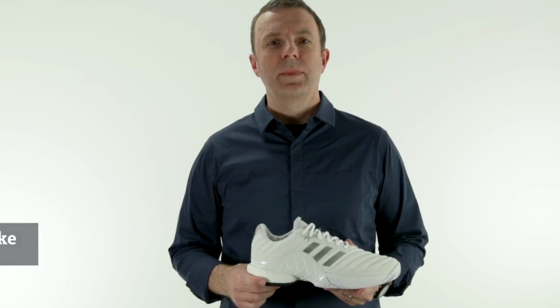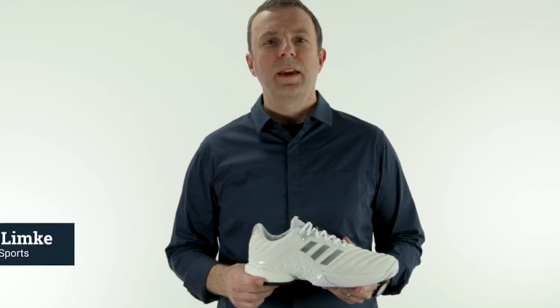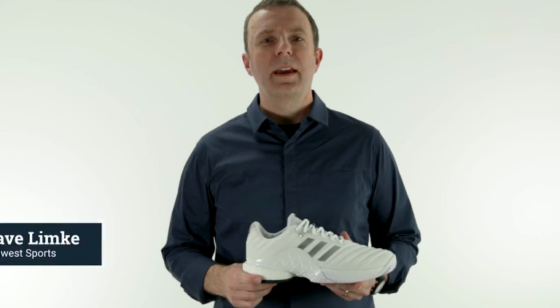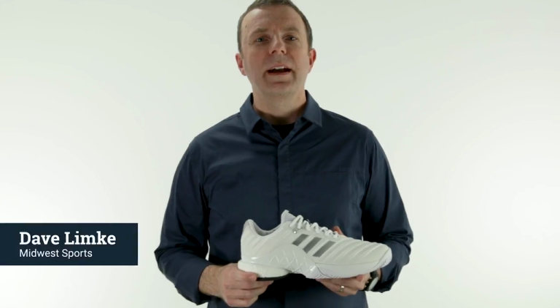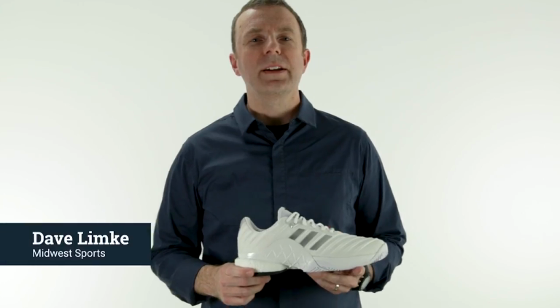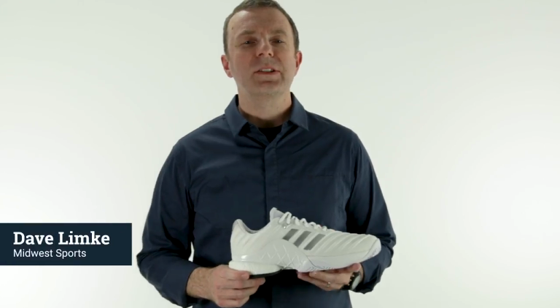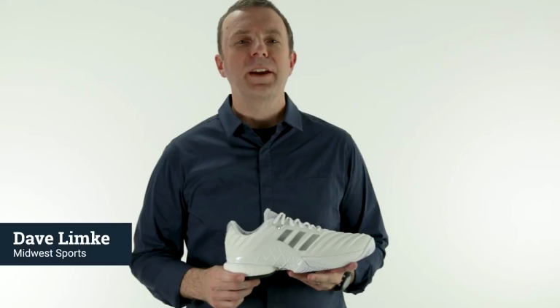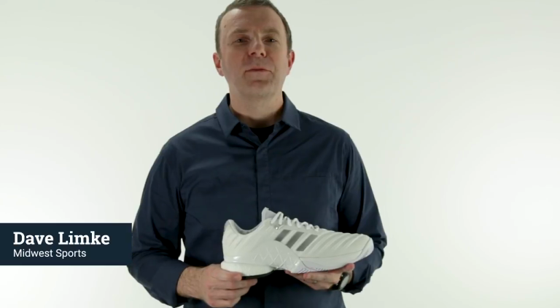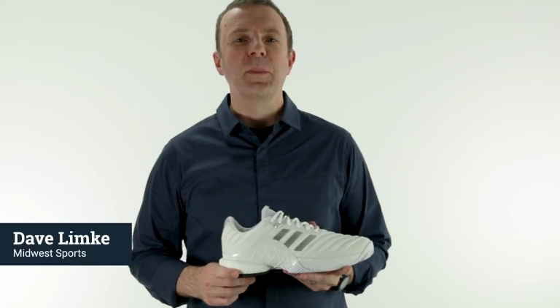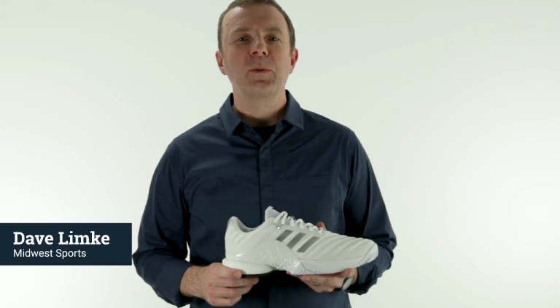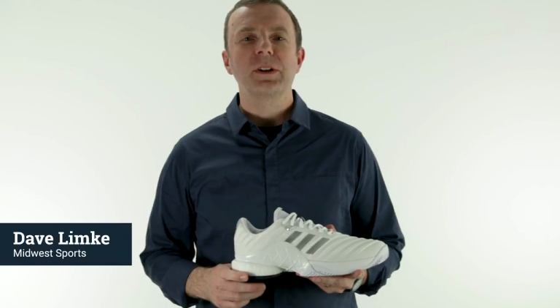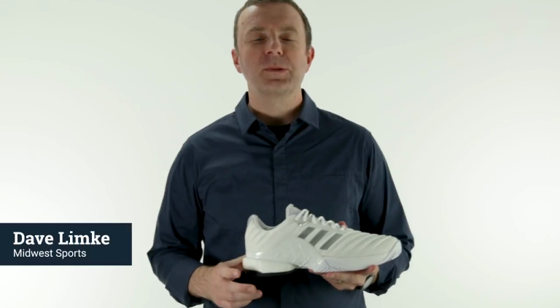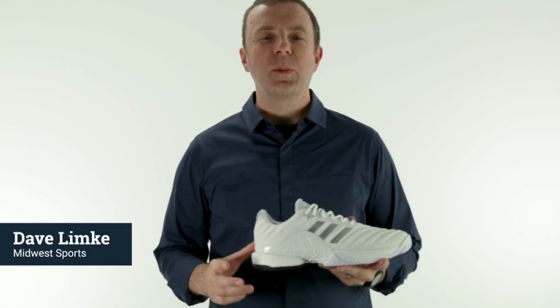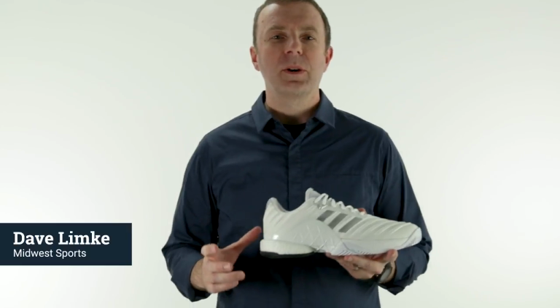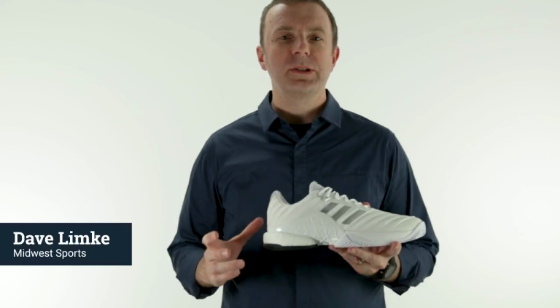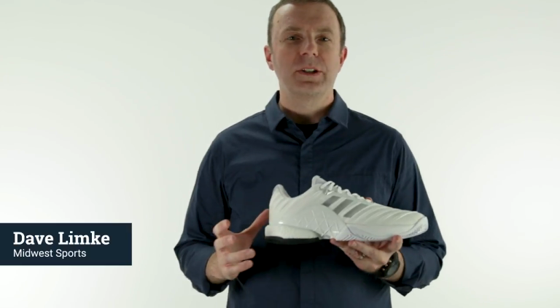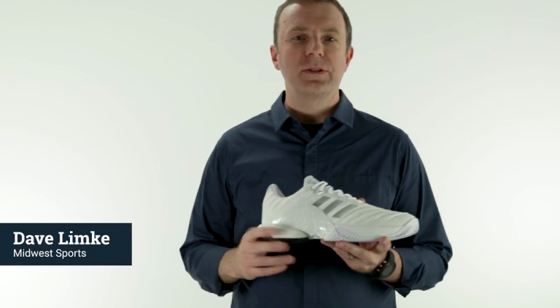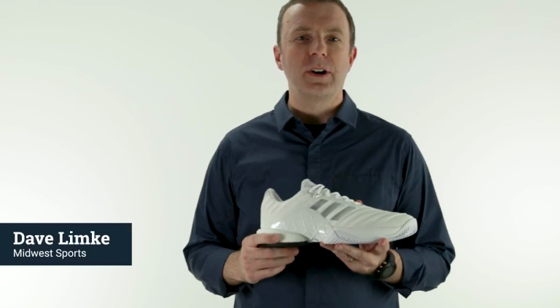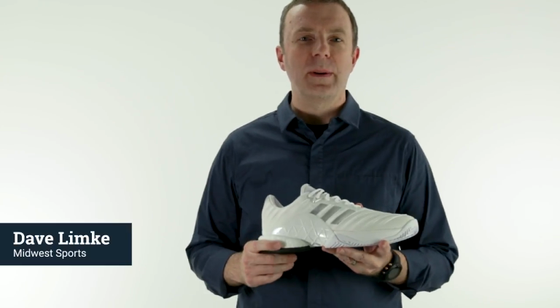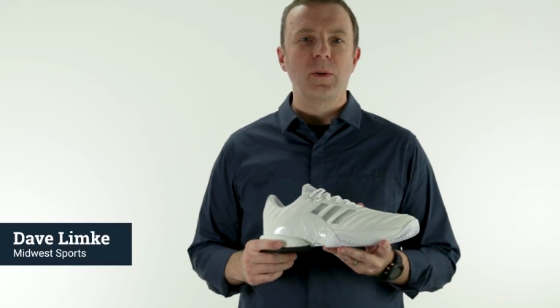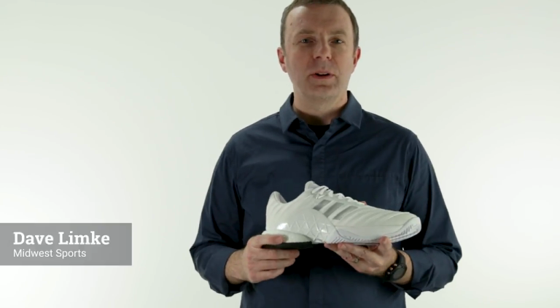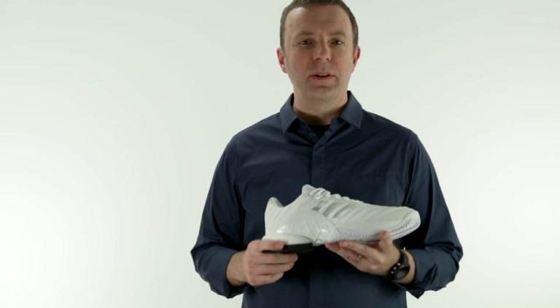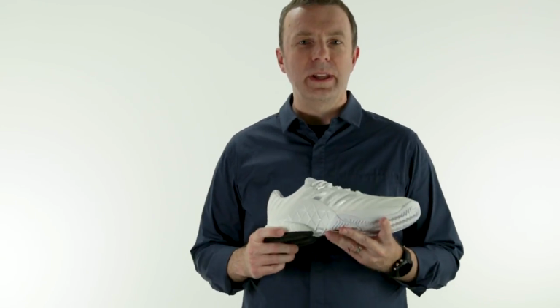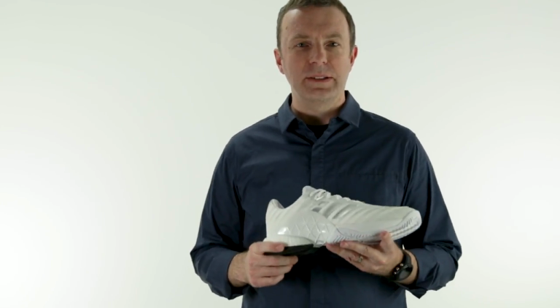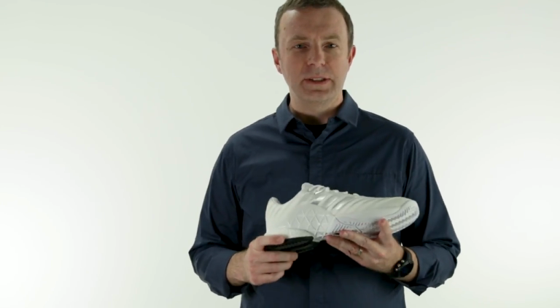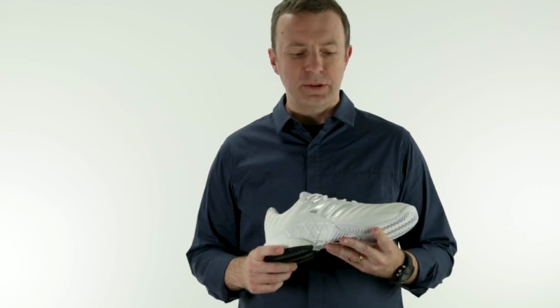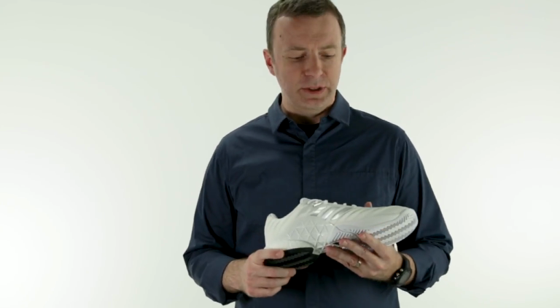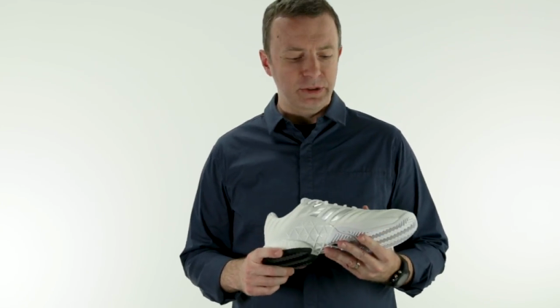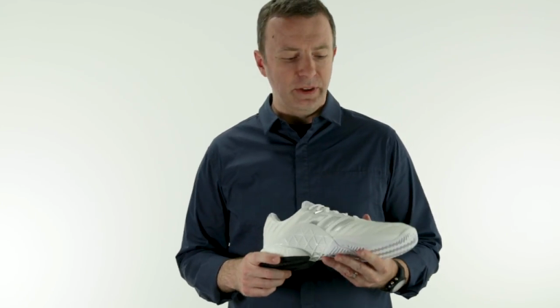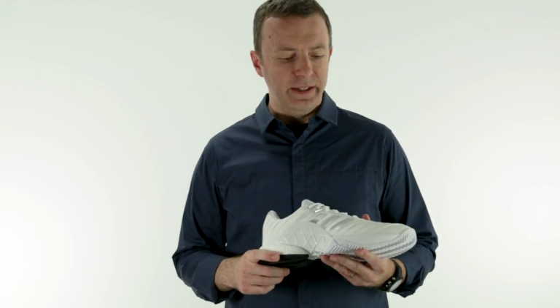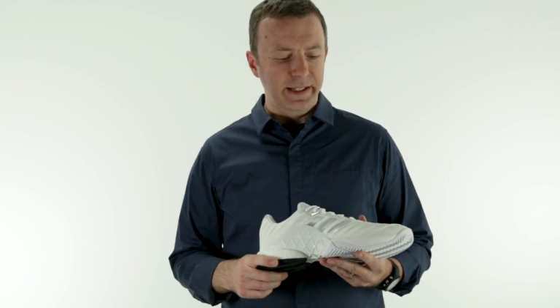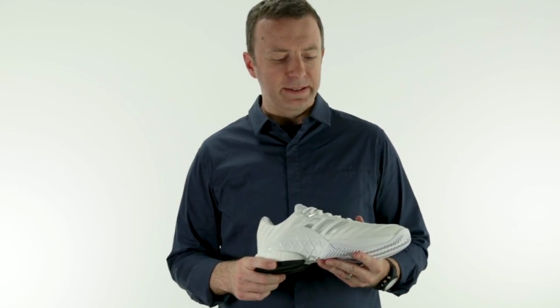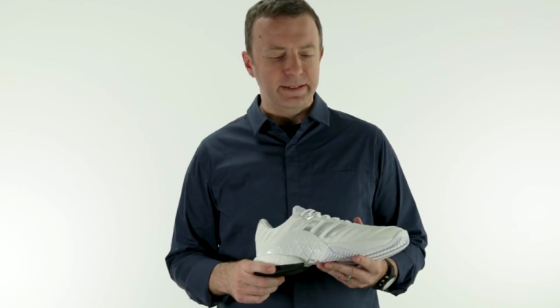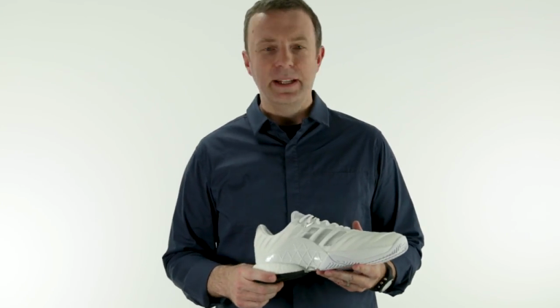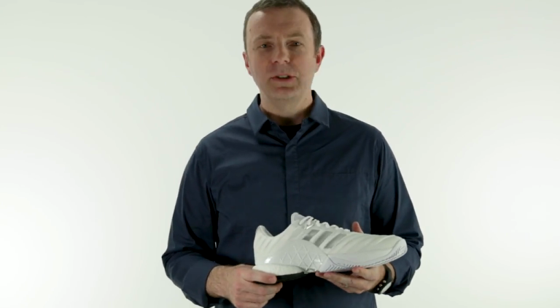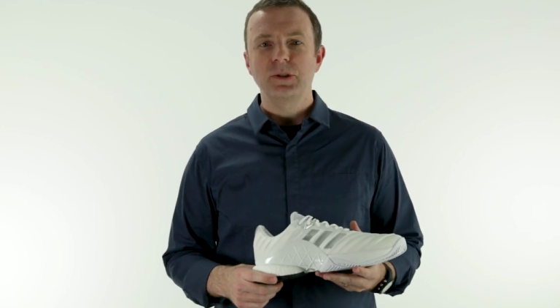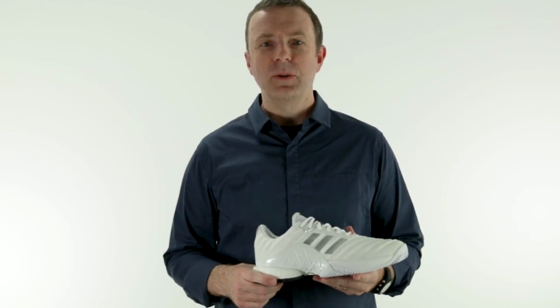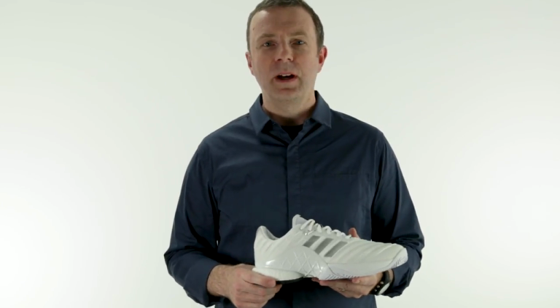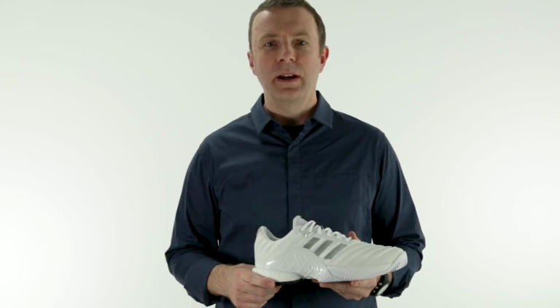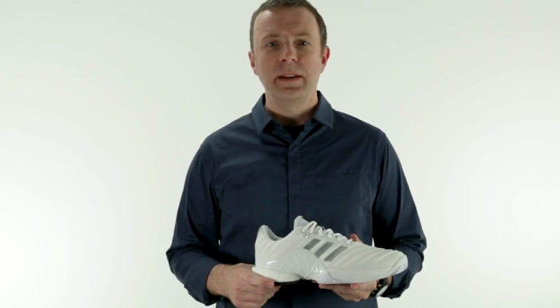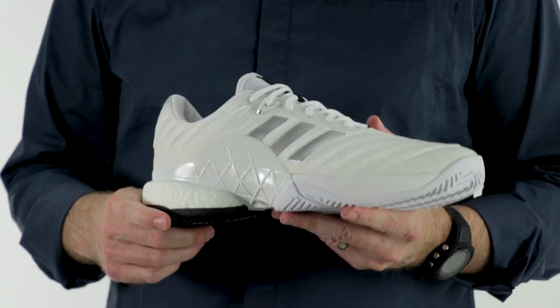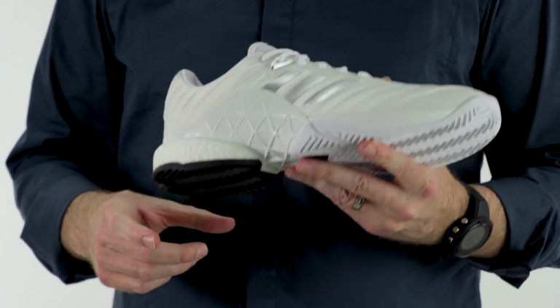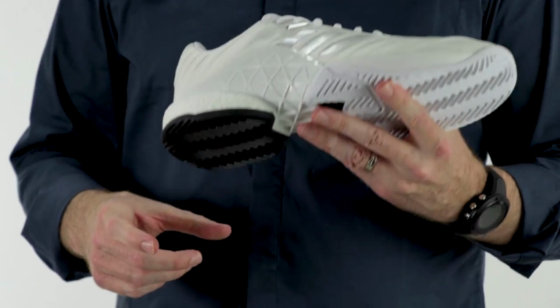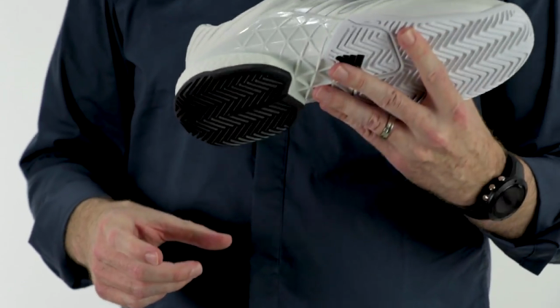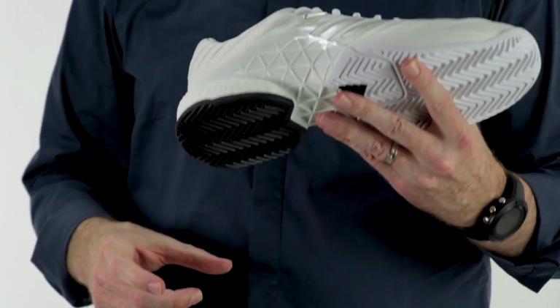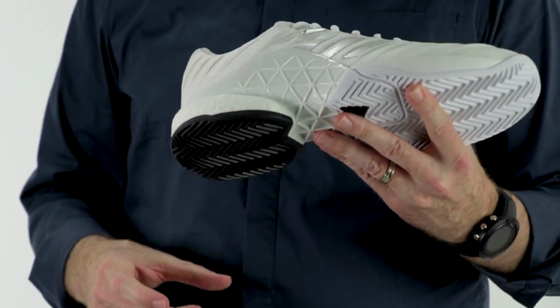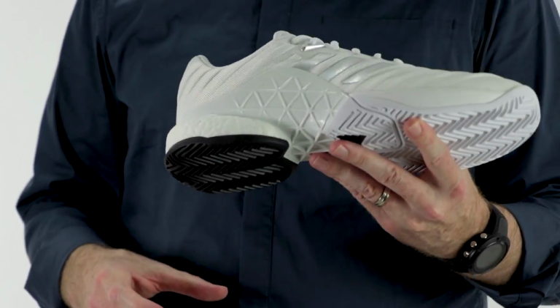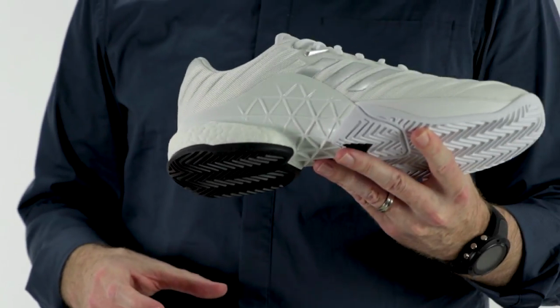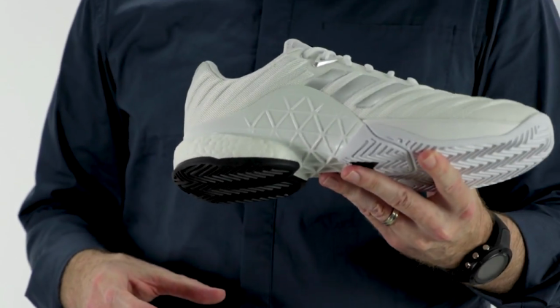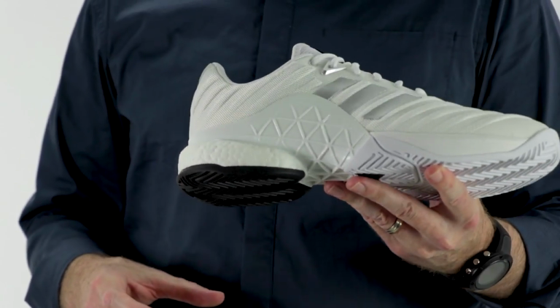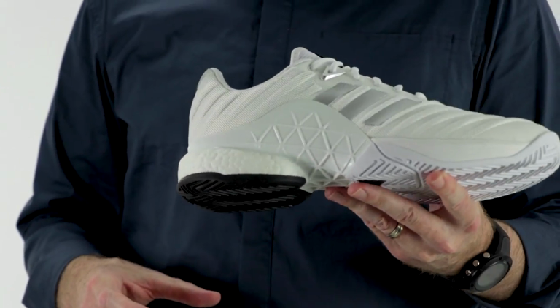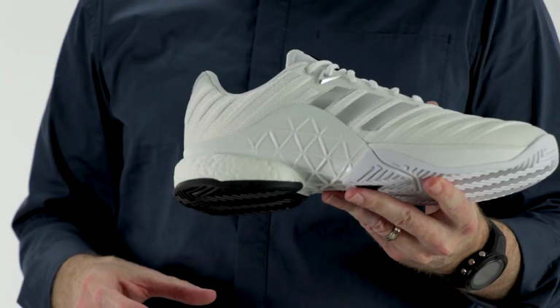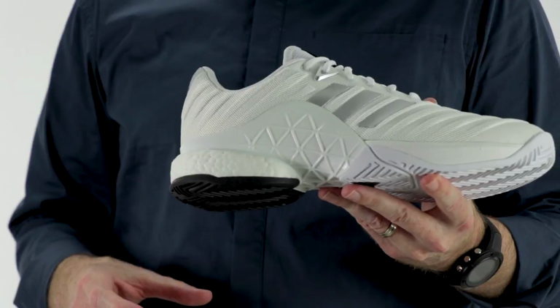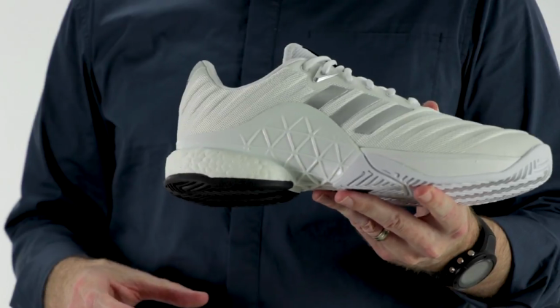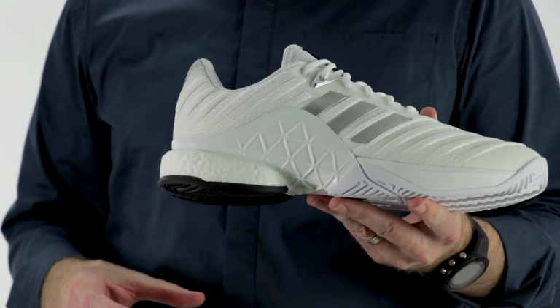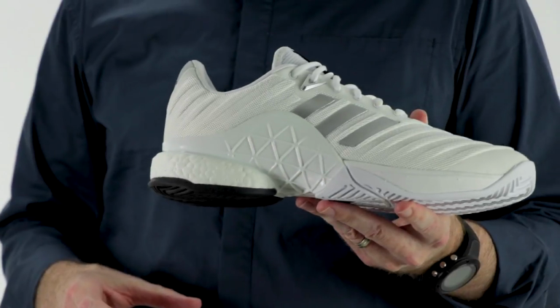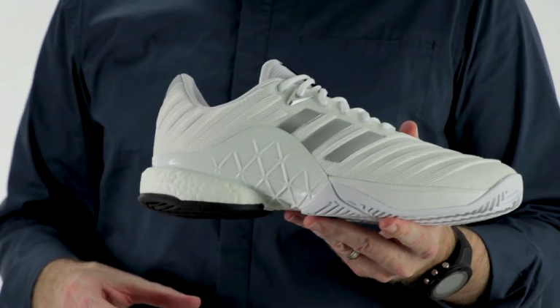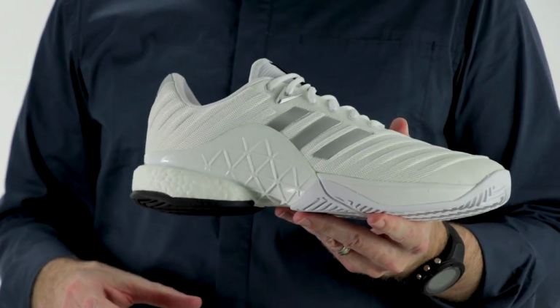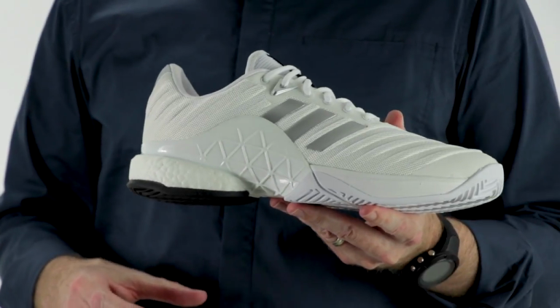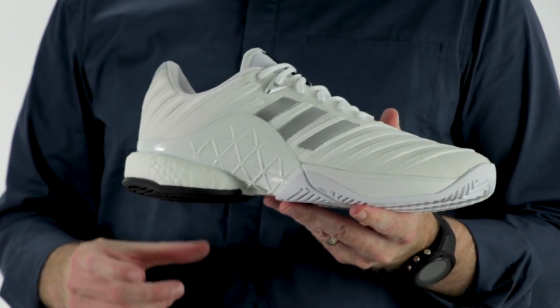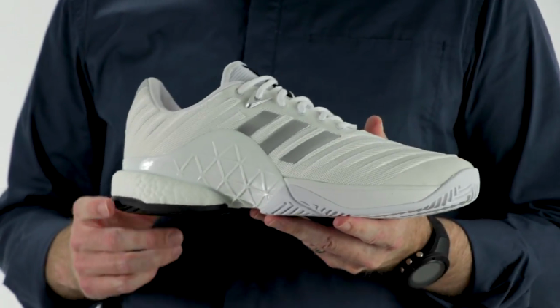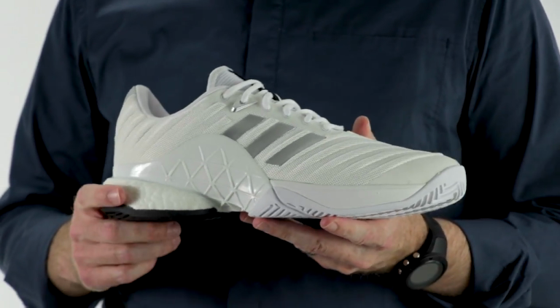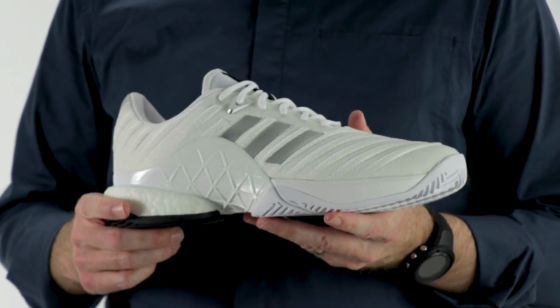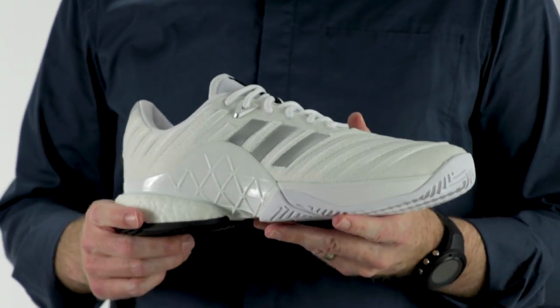Hey guys, Dave from Midwest Sports here to talk about one of the latest entries to the Adidas tennis shoe line. This is the Adidas Barricade Boost 2018.